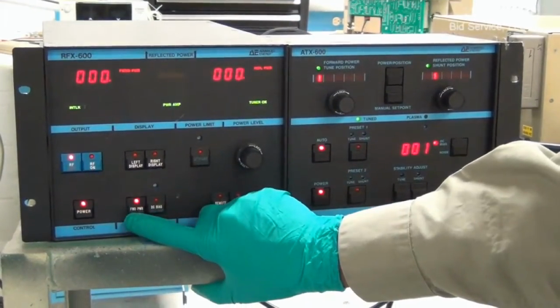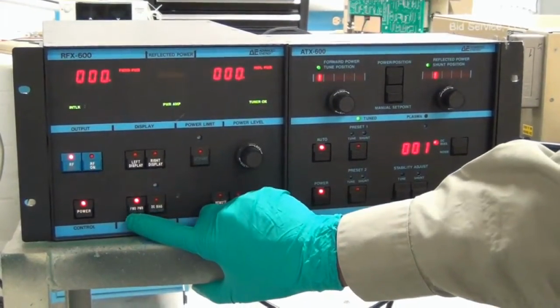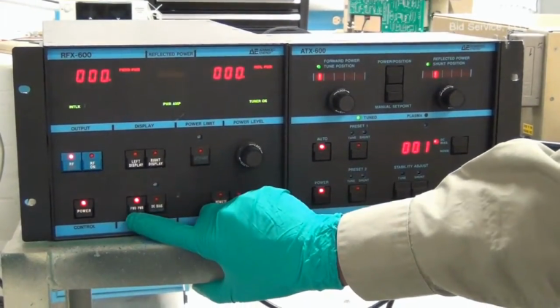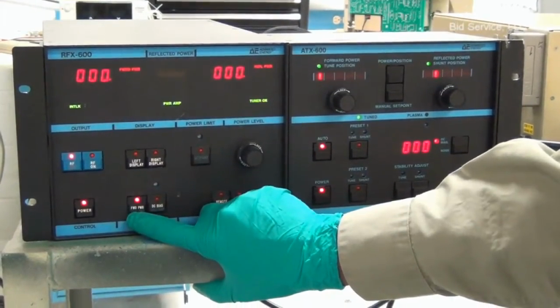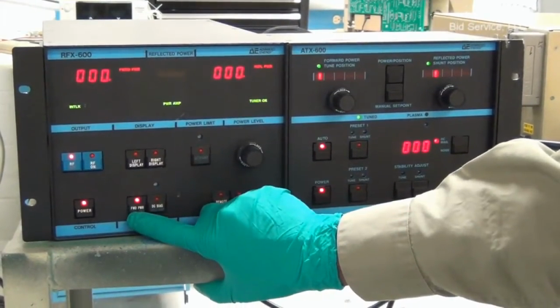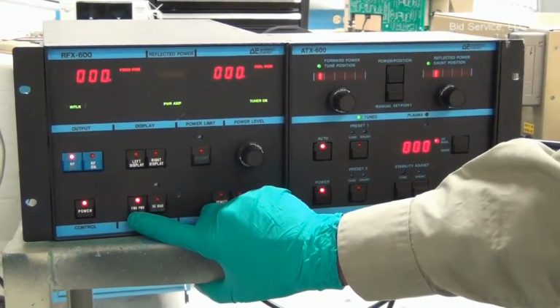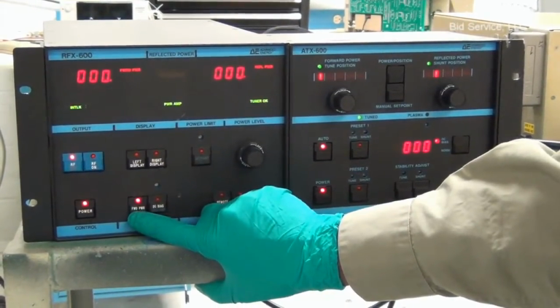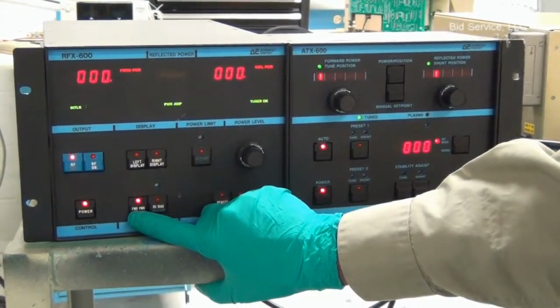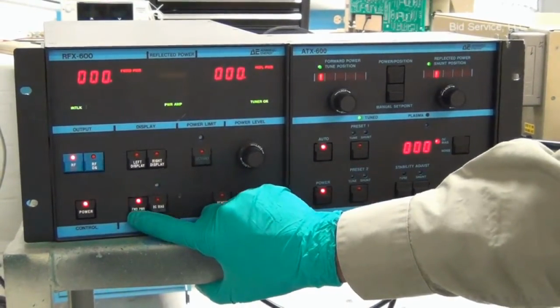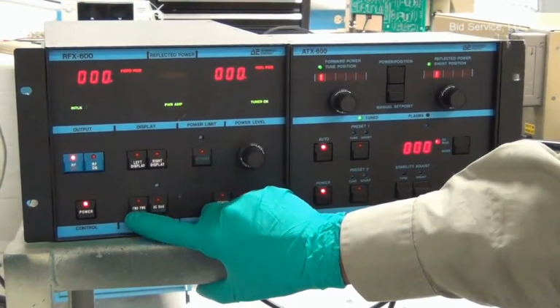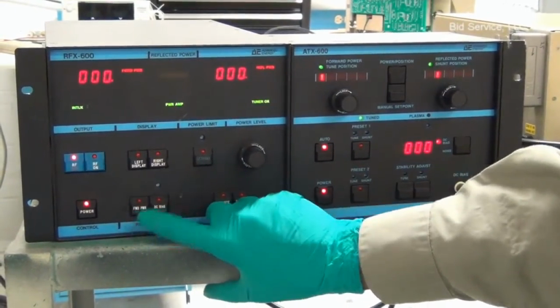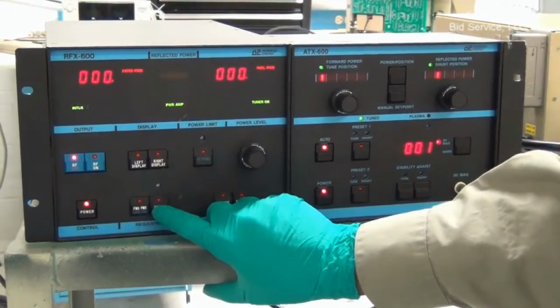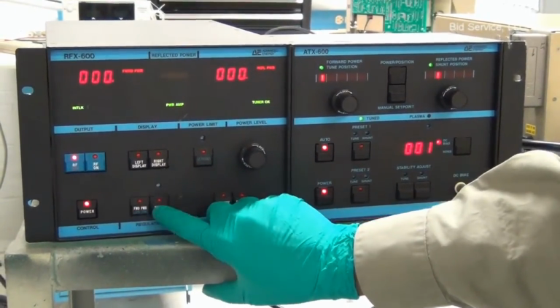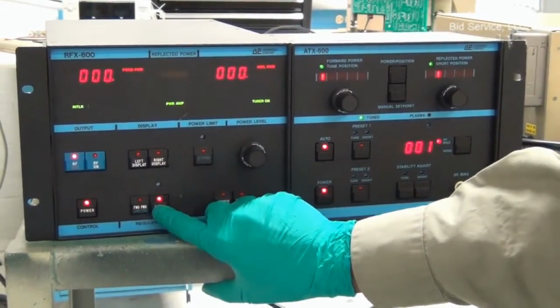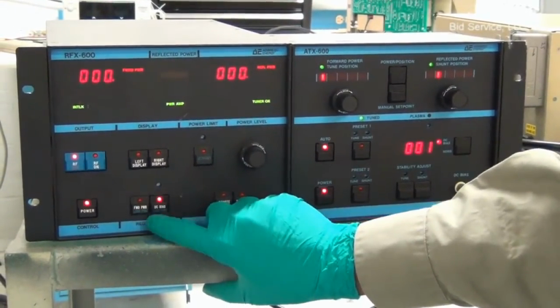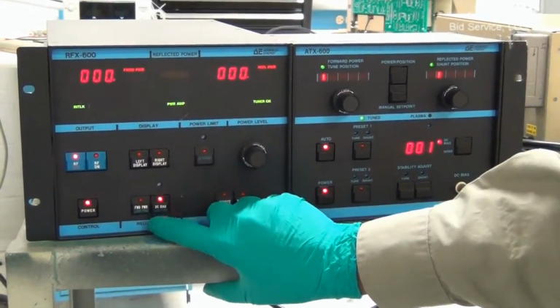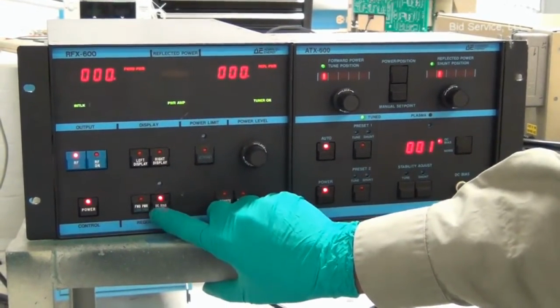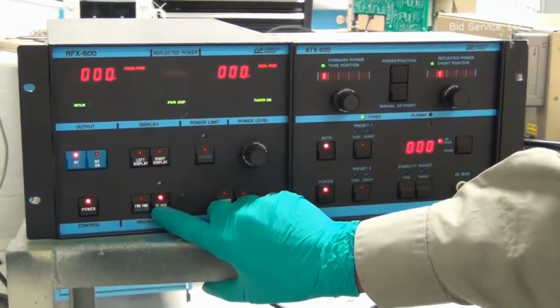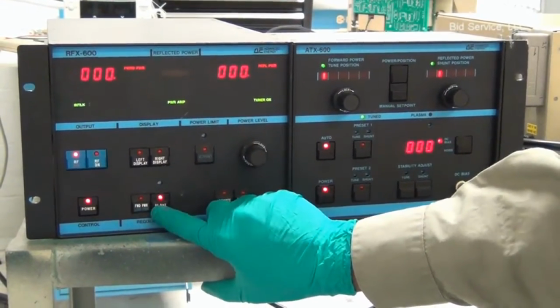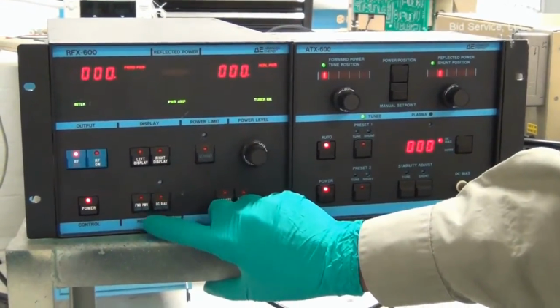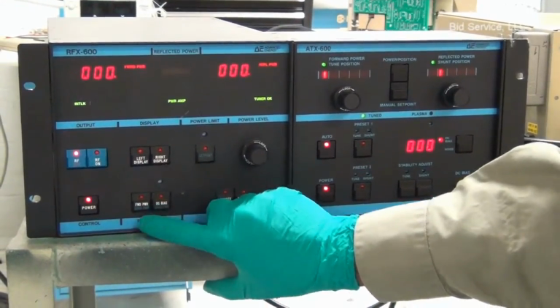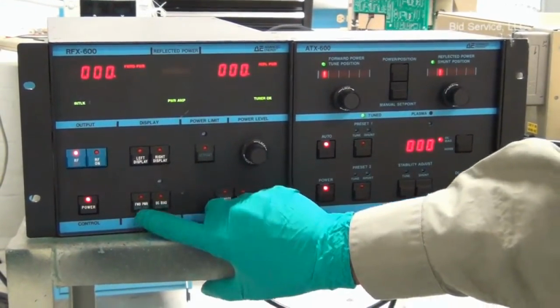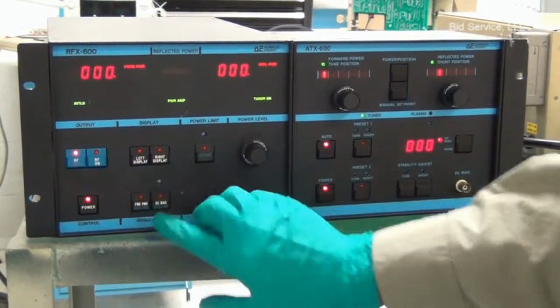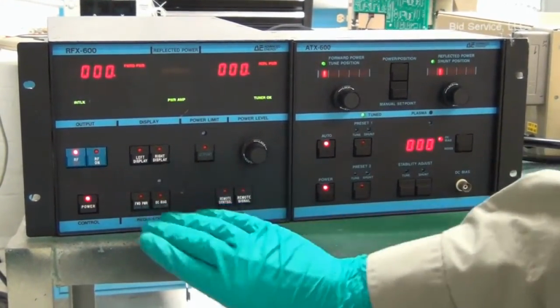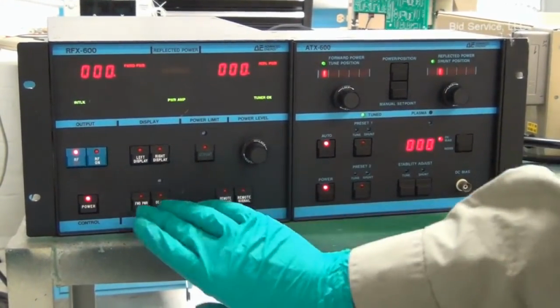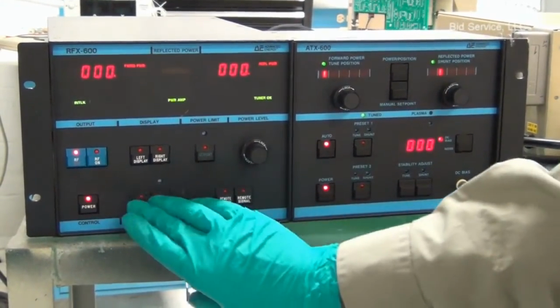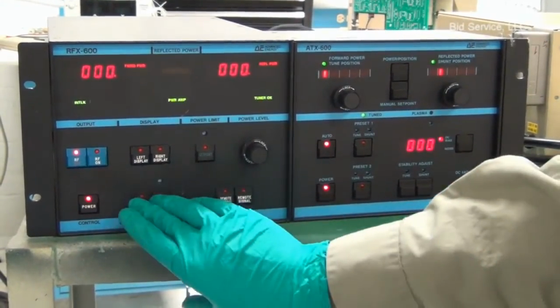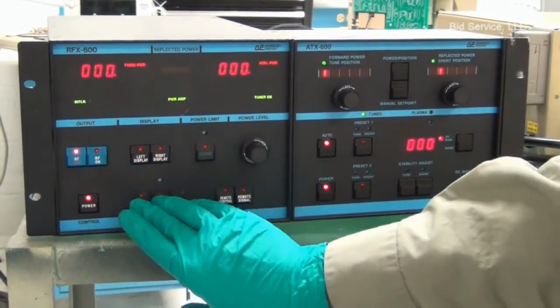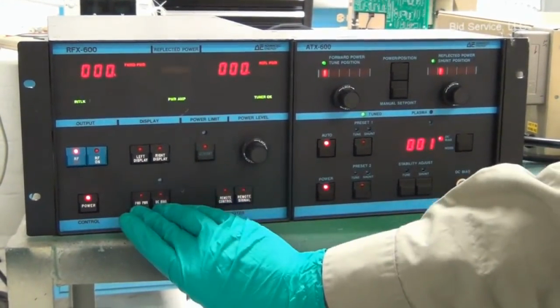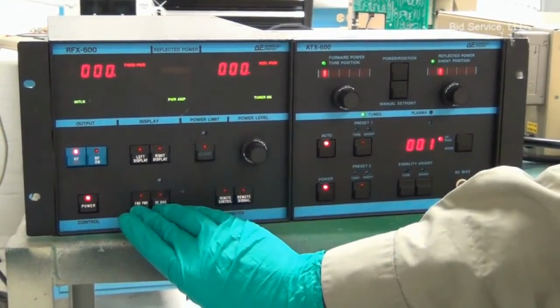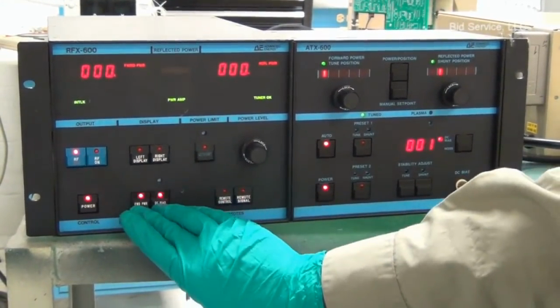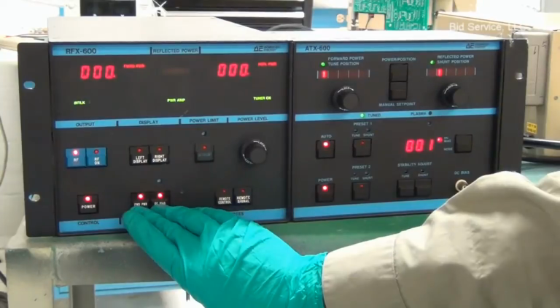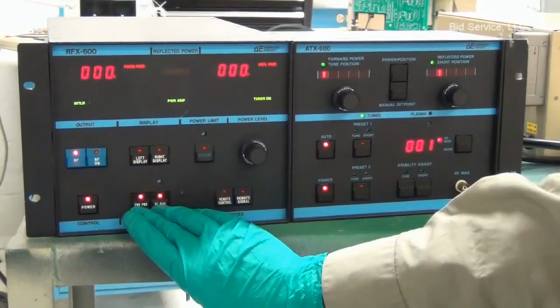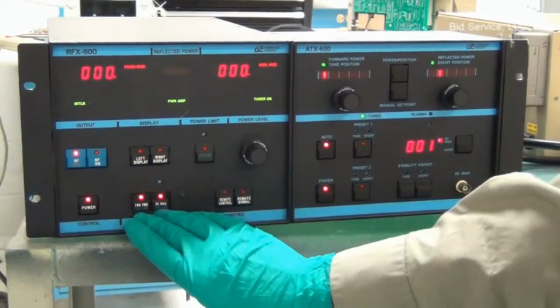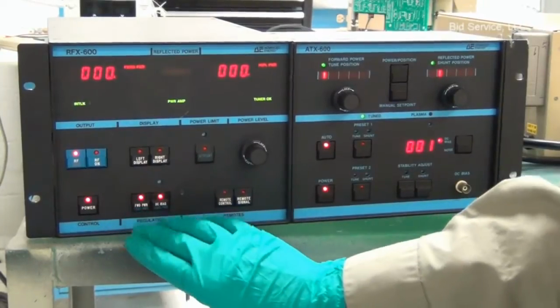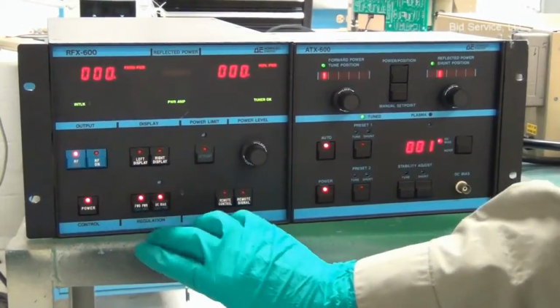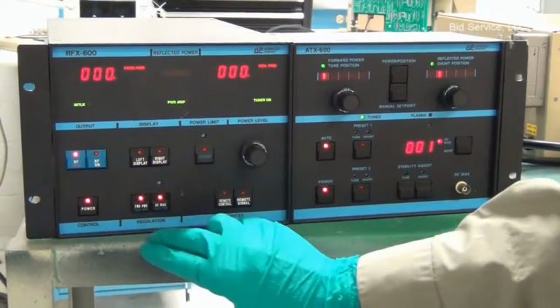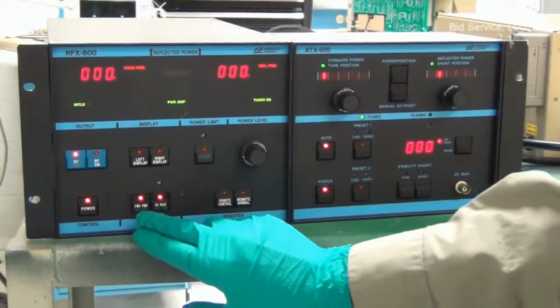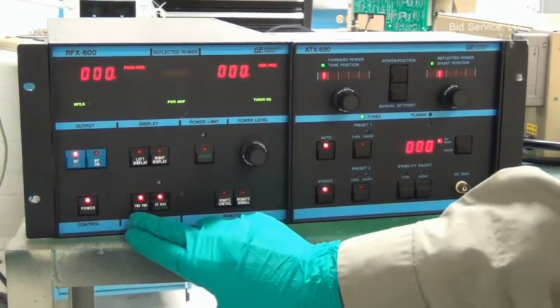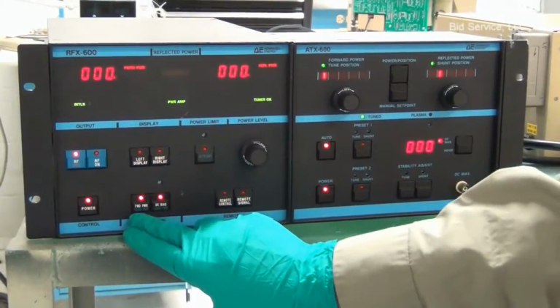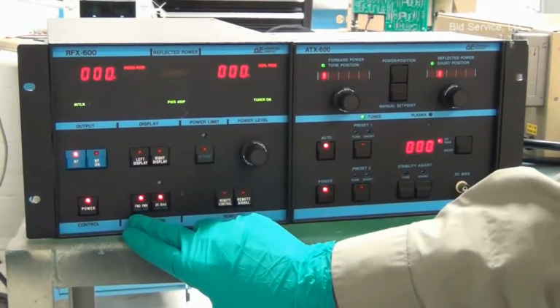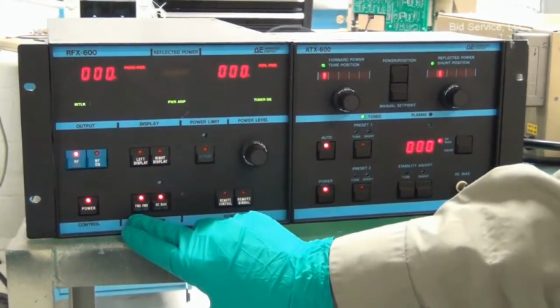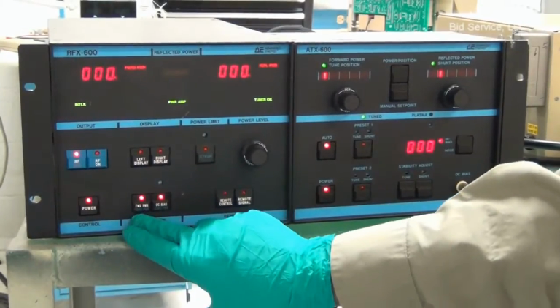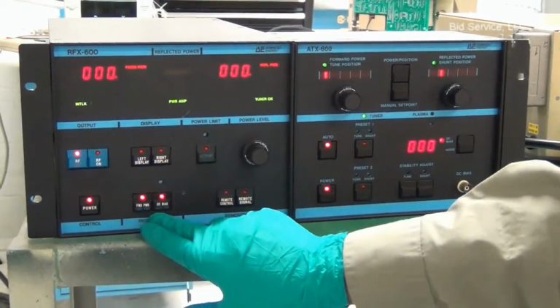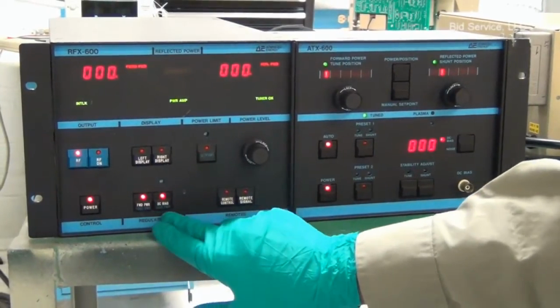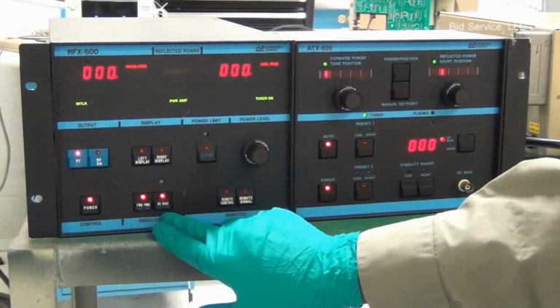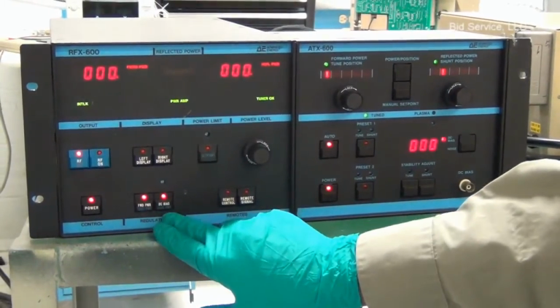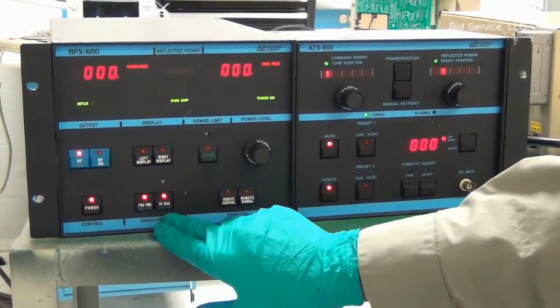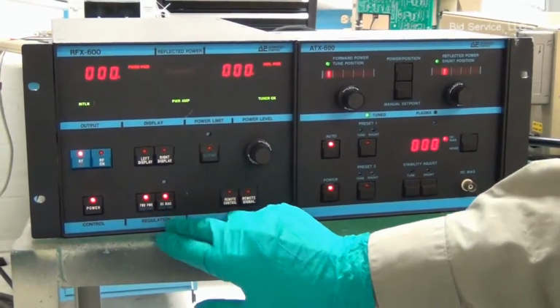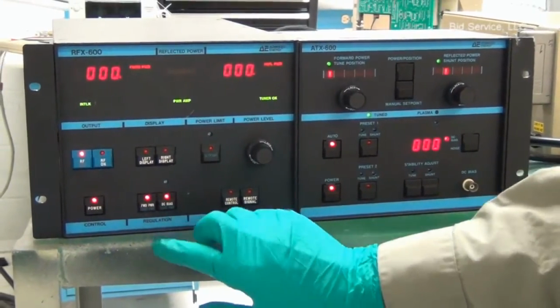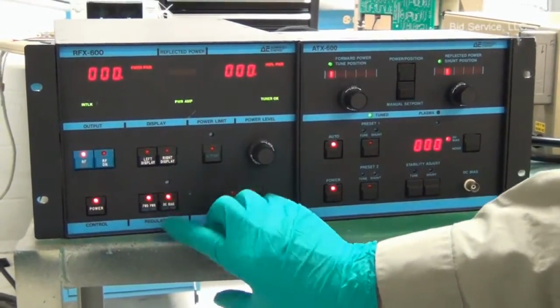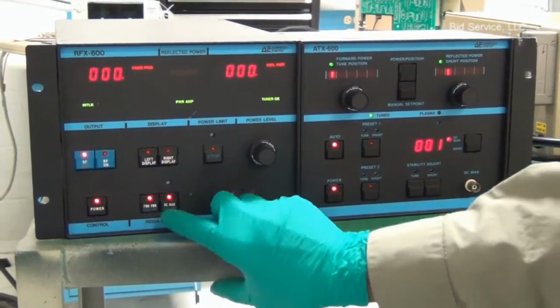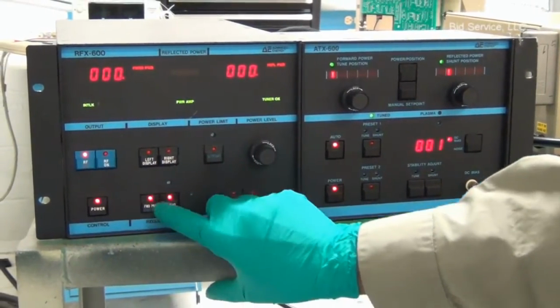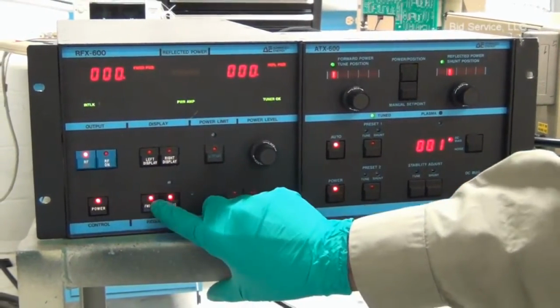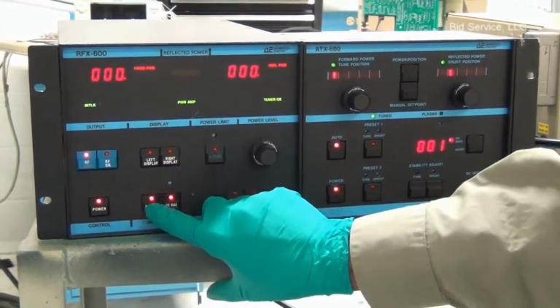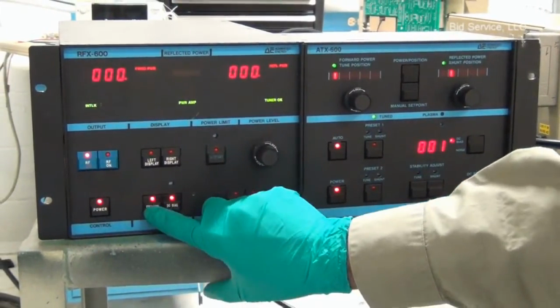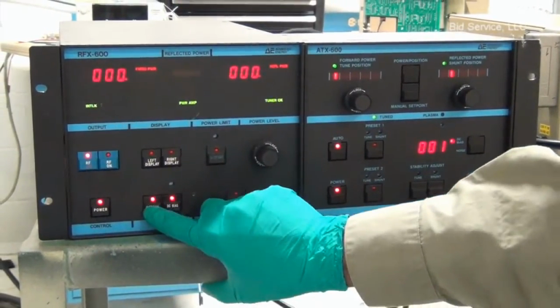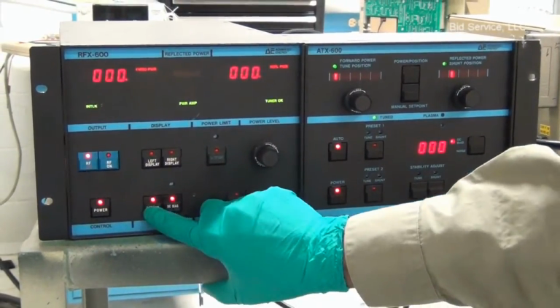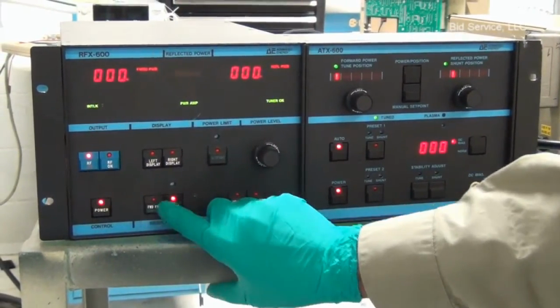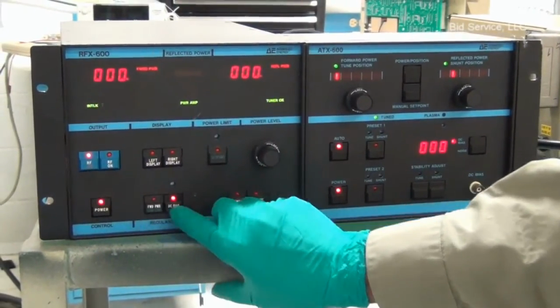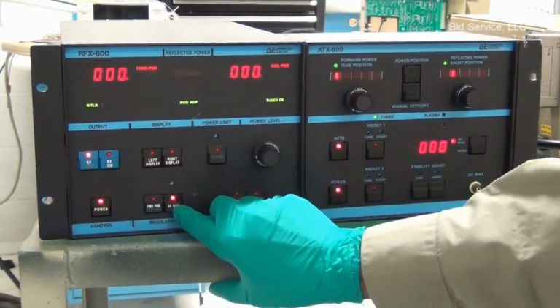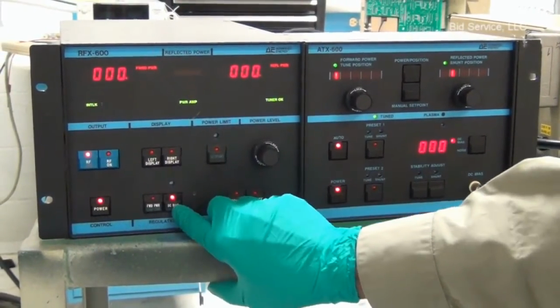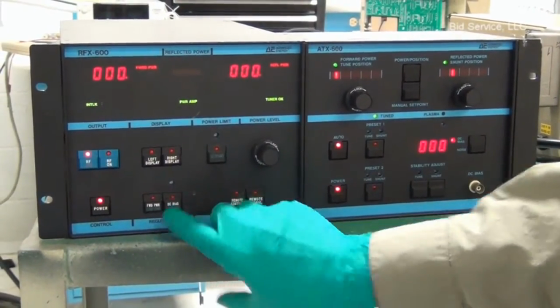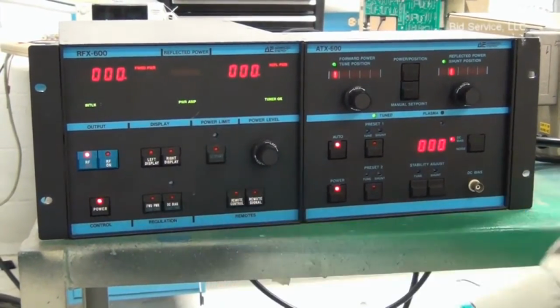This is forward power, this is DC bias, and selecting both switches simultaneously will put it into load power regulation mode.